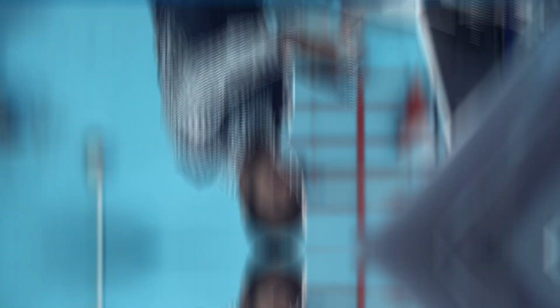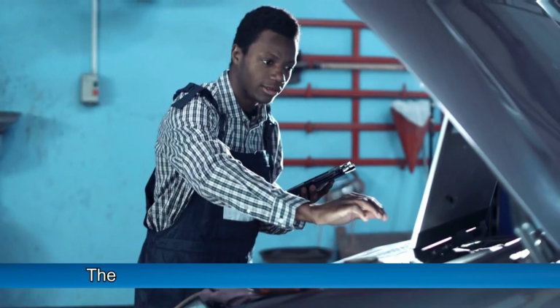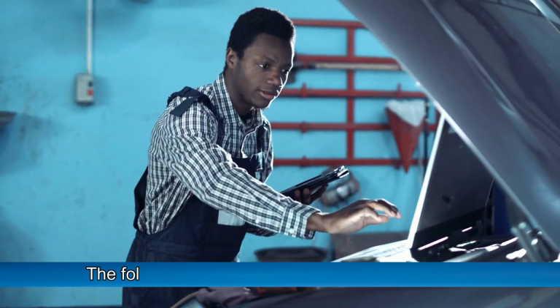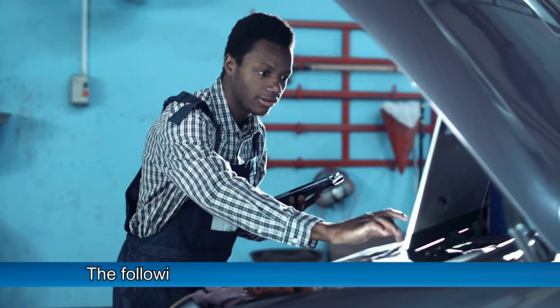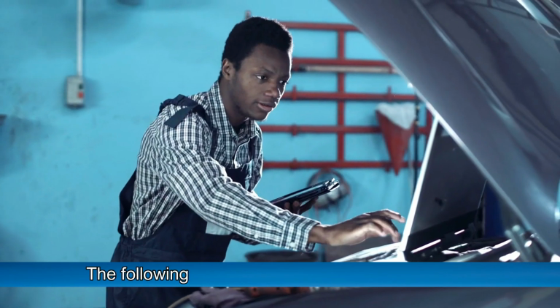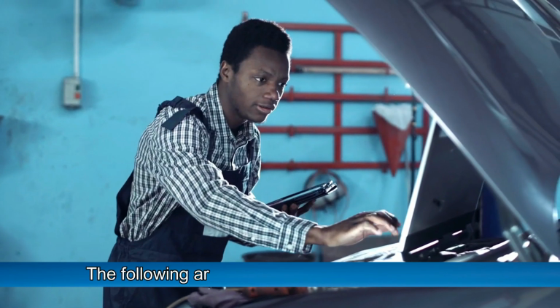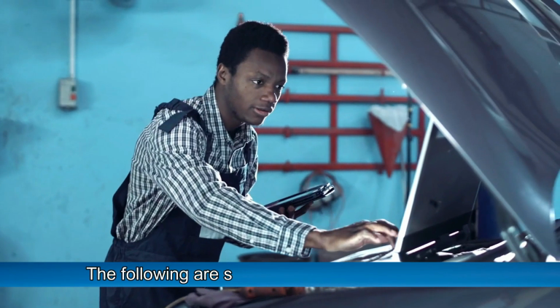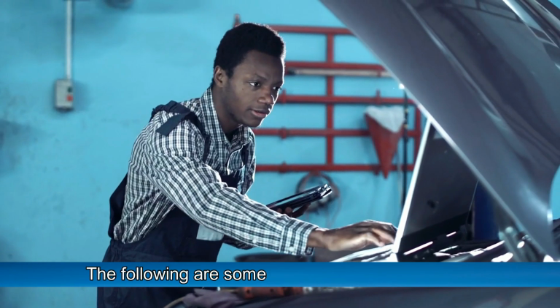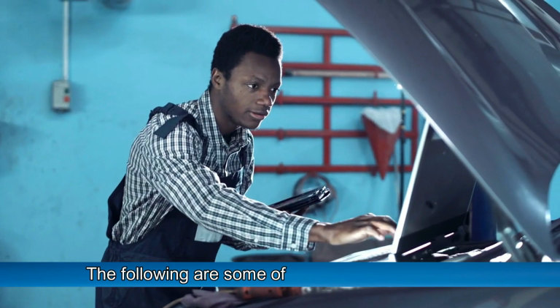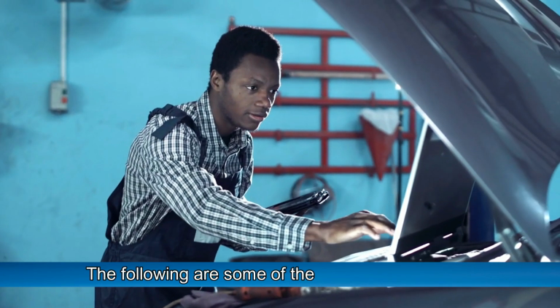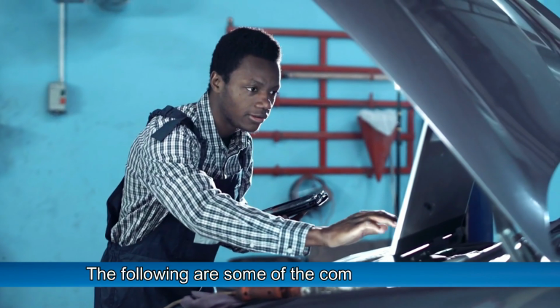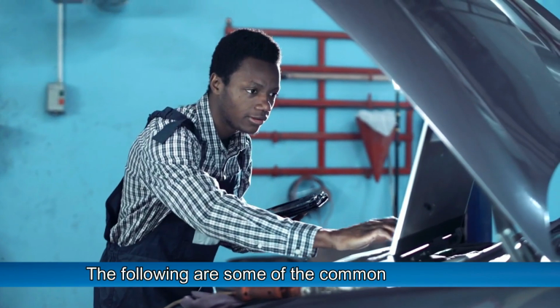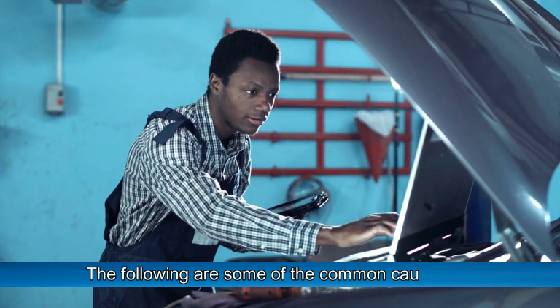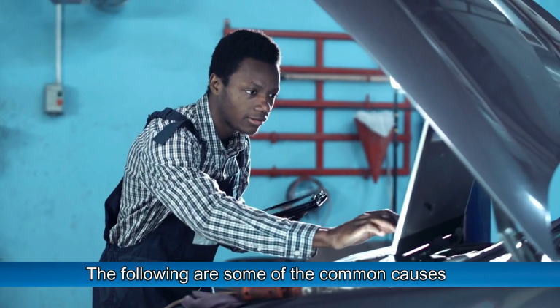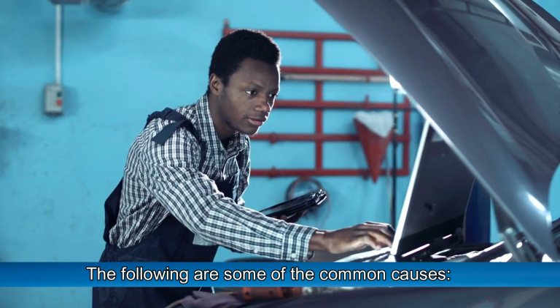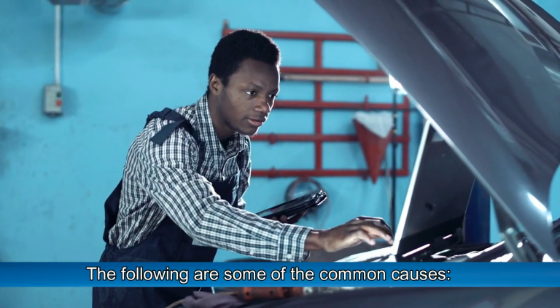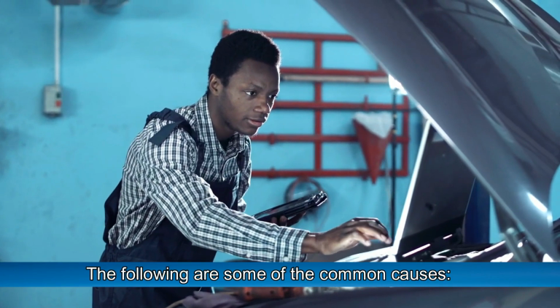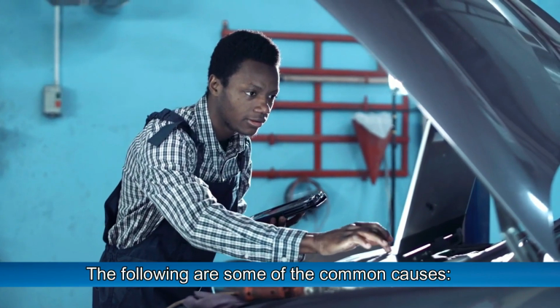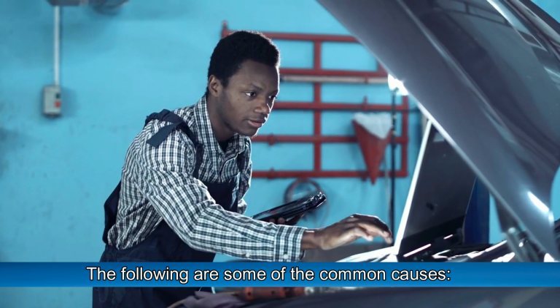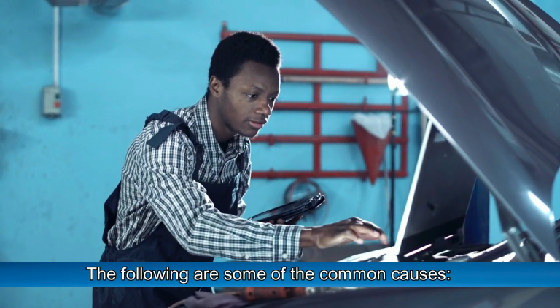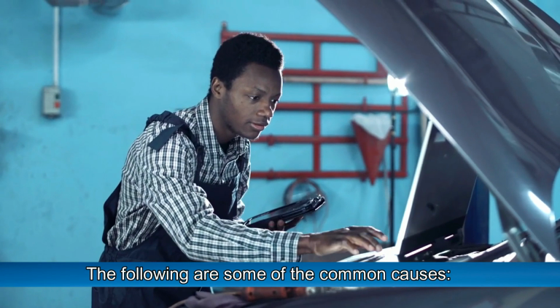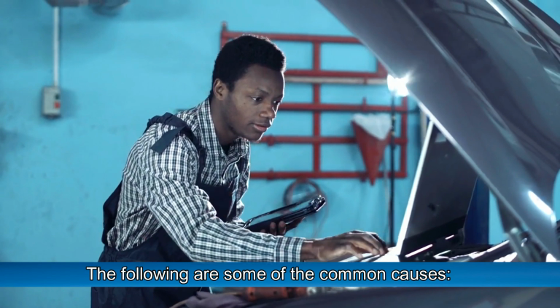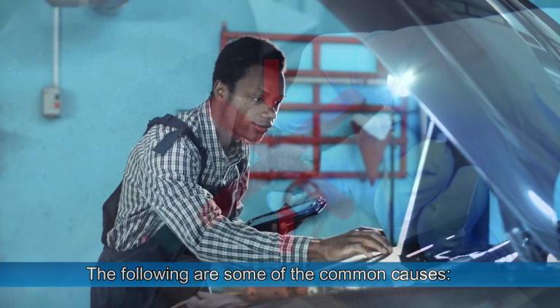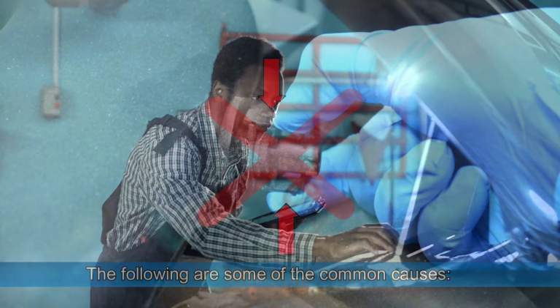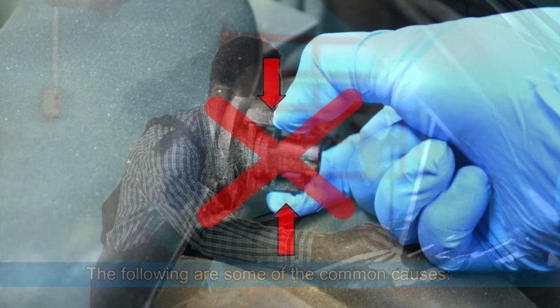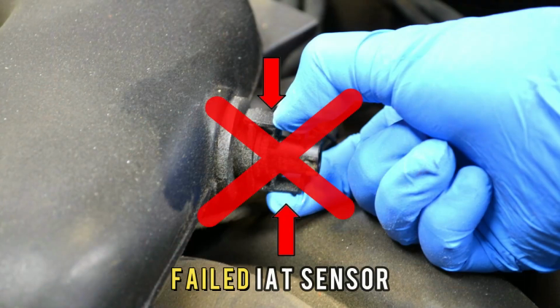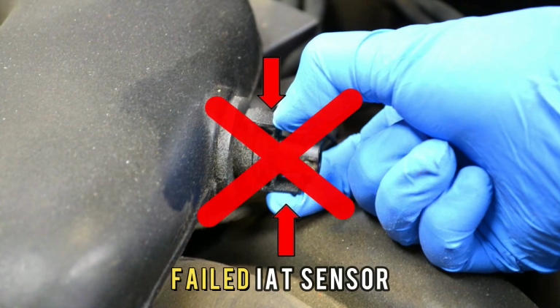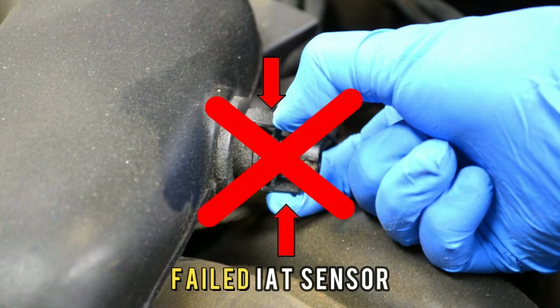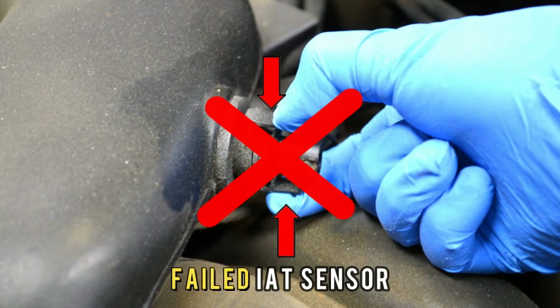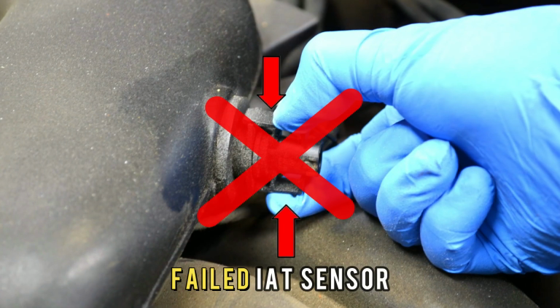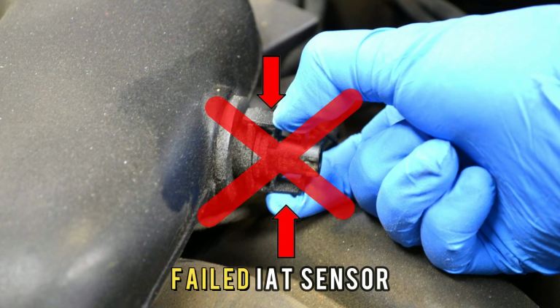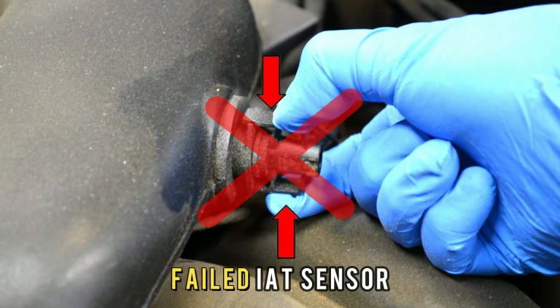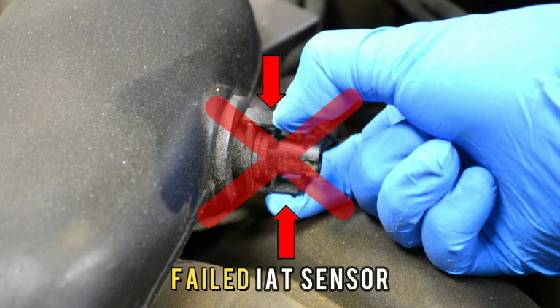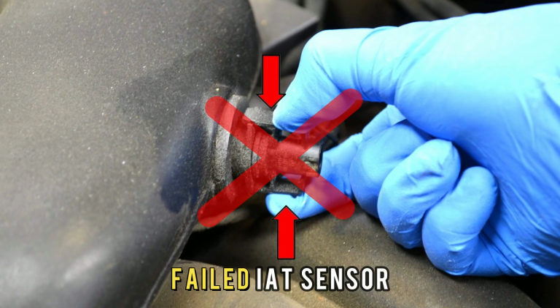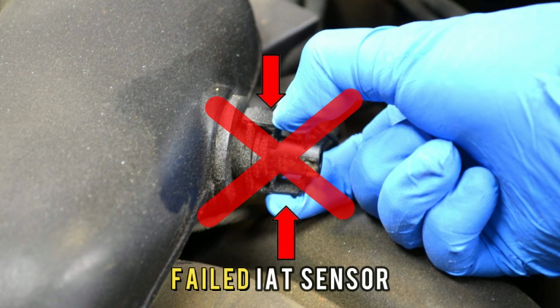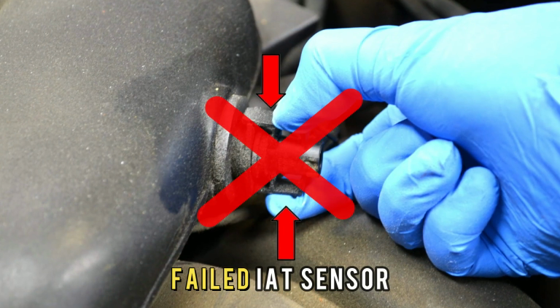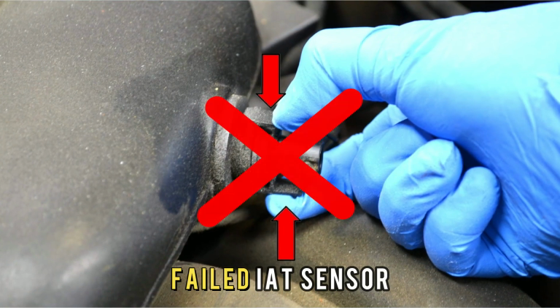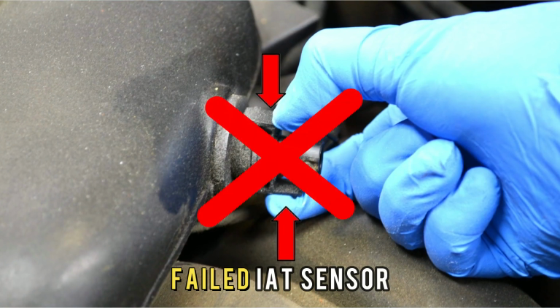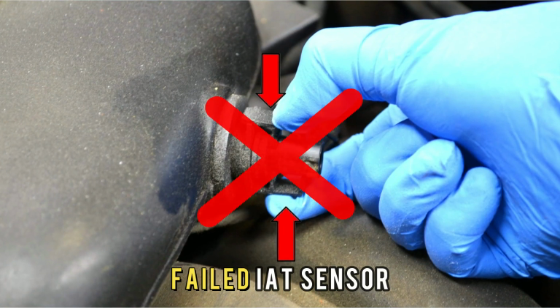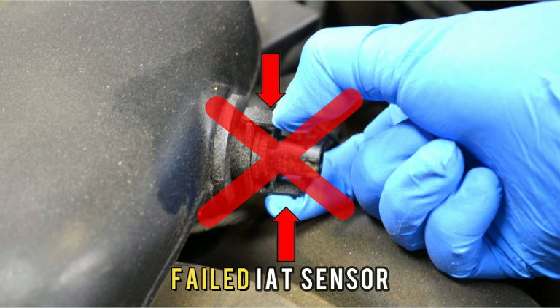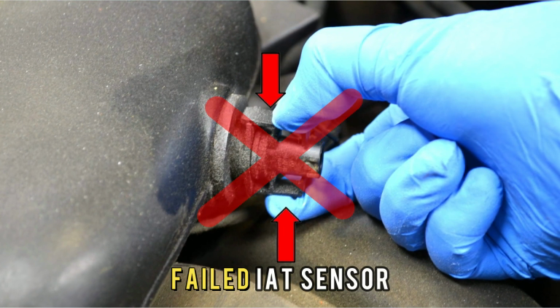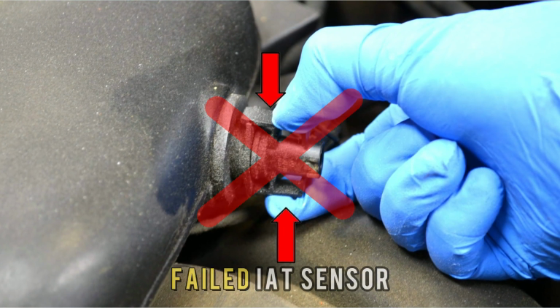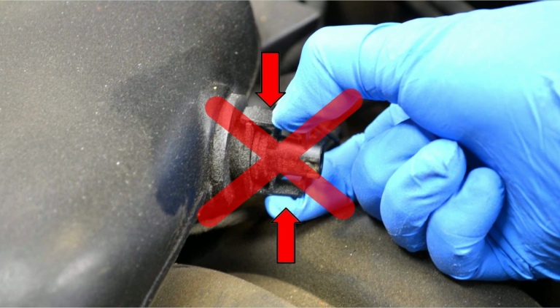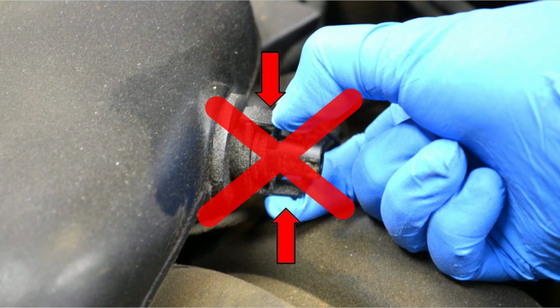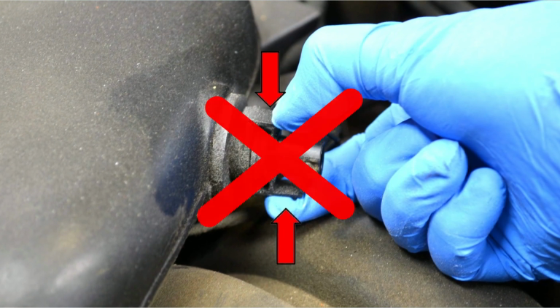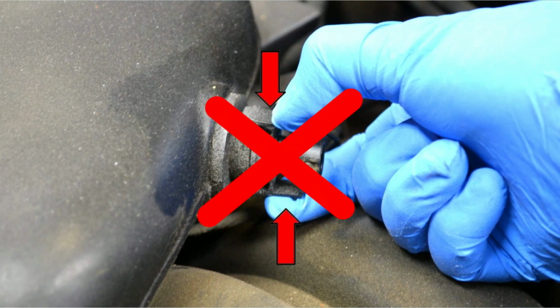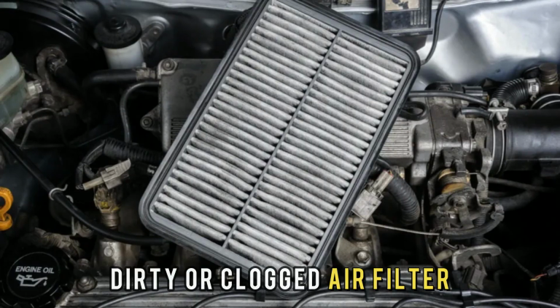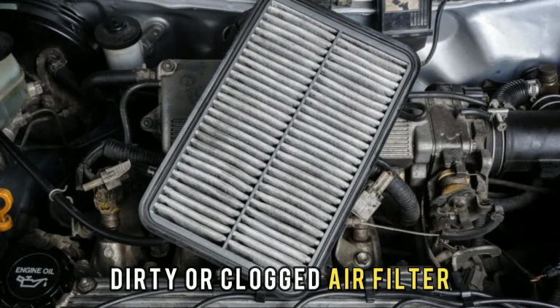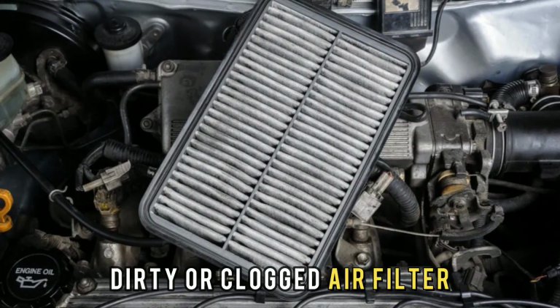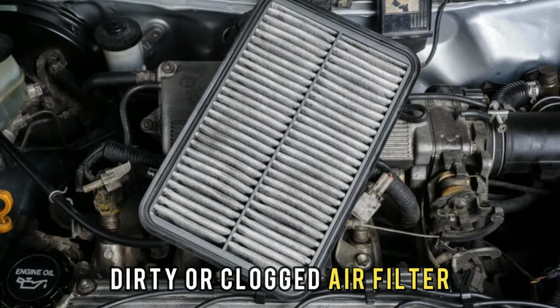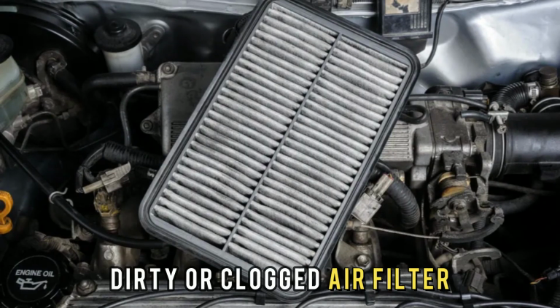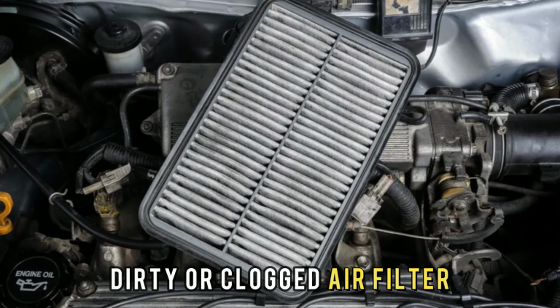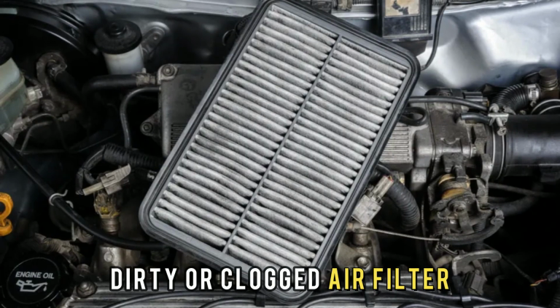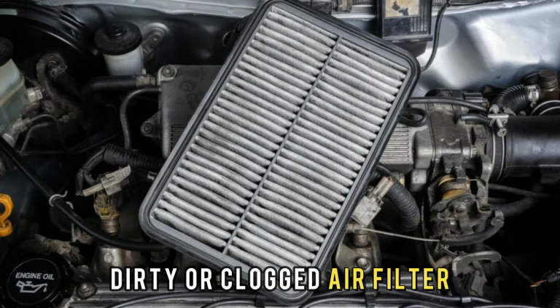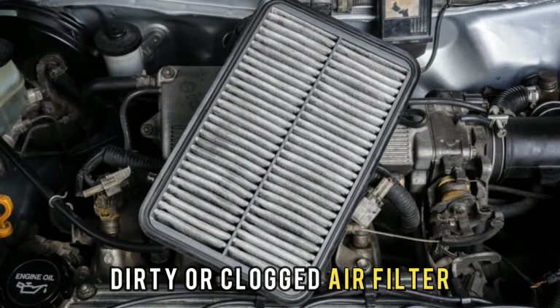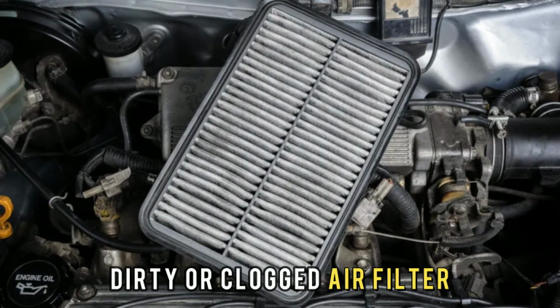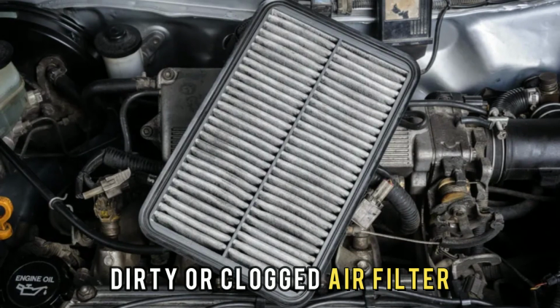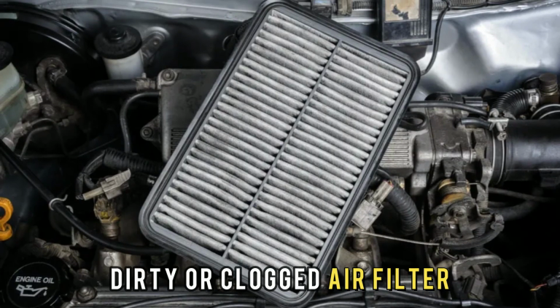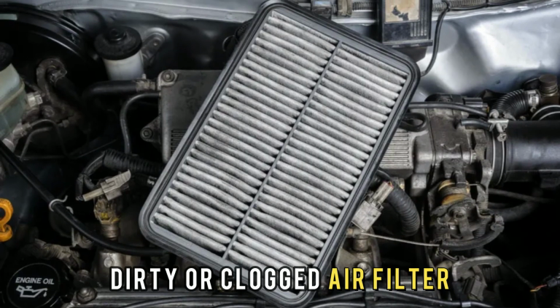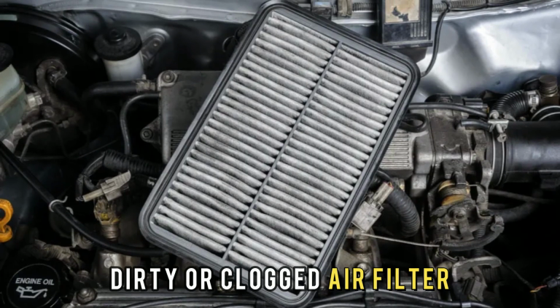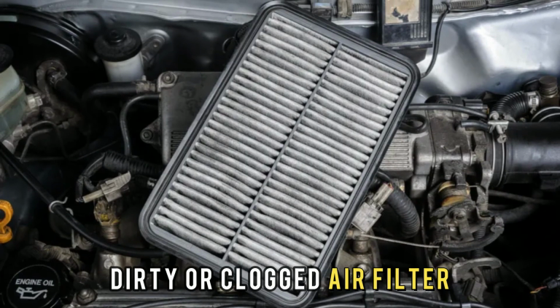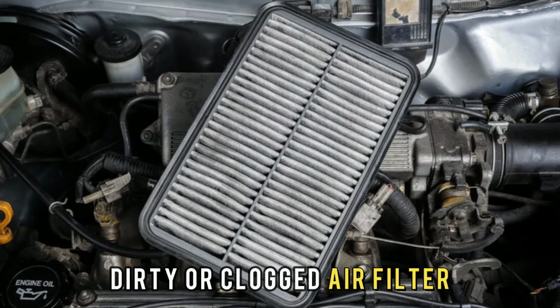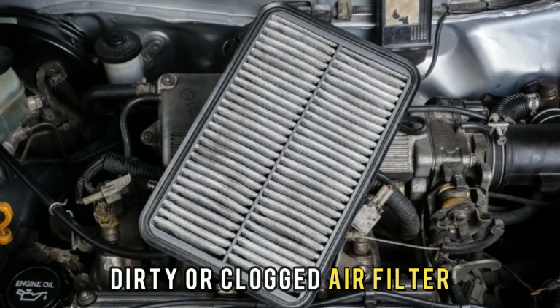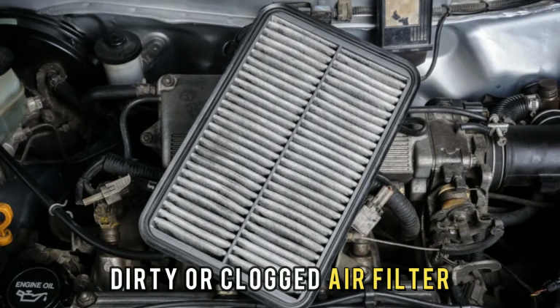The following are some of the common causes: a failed IAT sensor, or a dirty or clogged air filter.